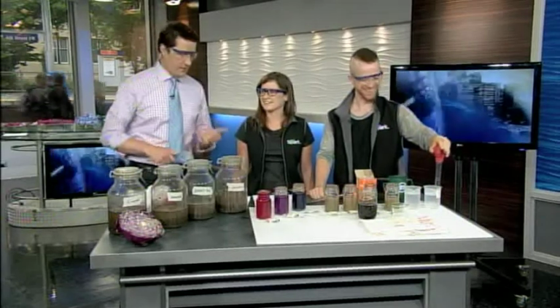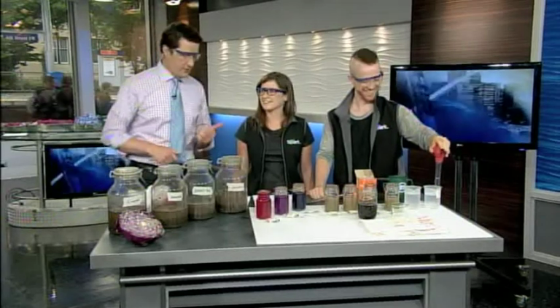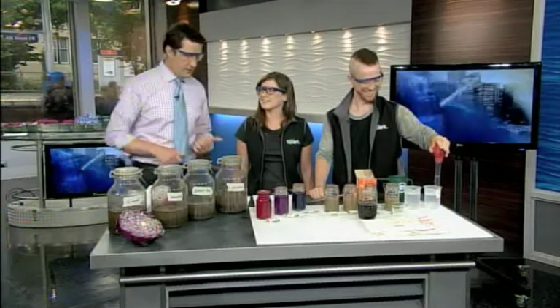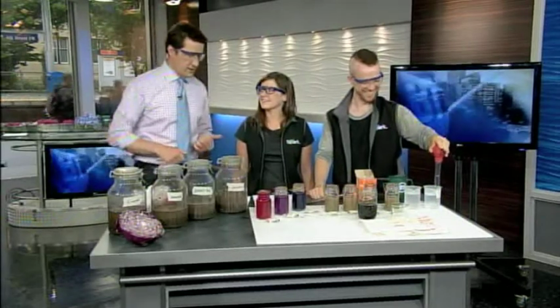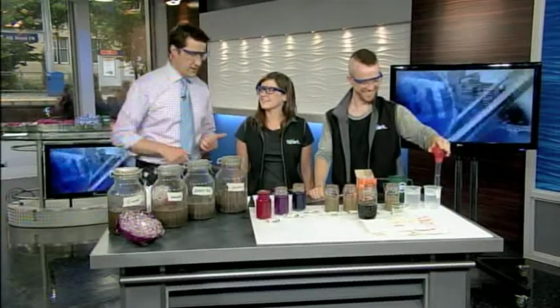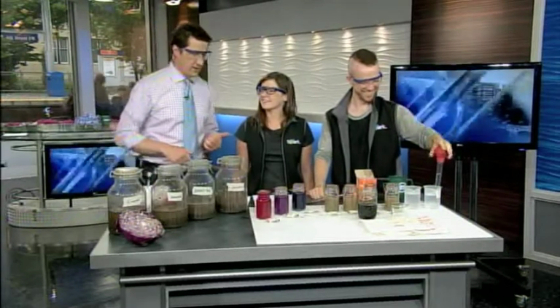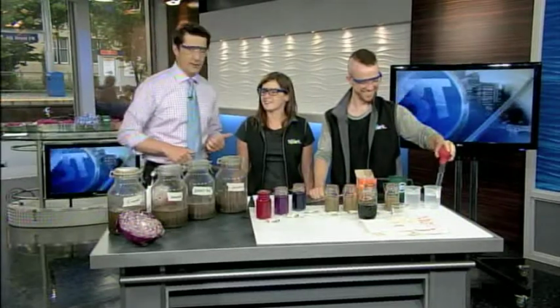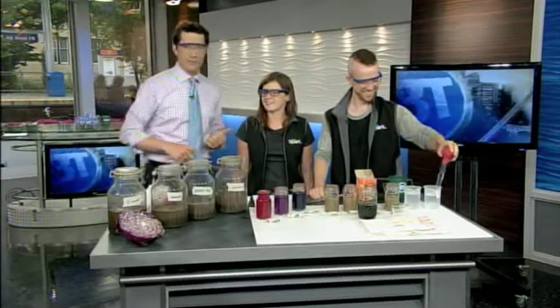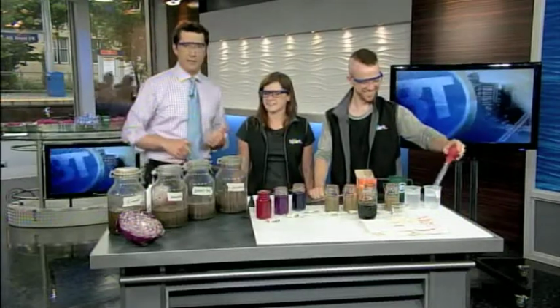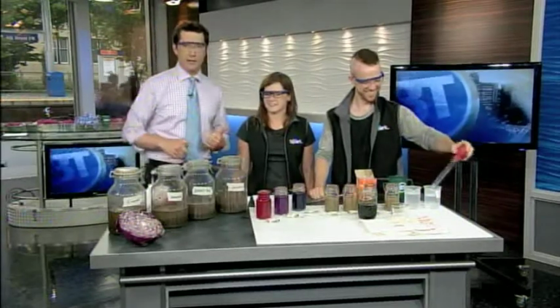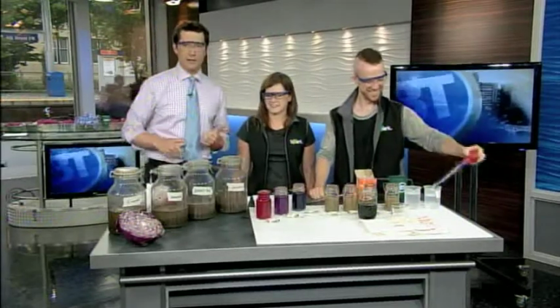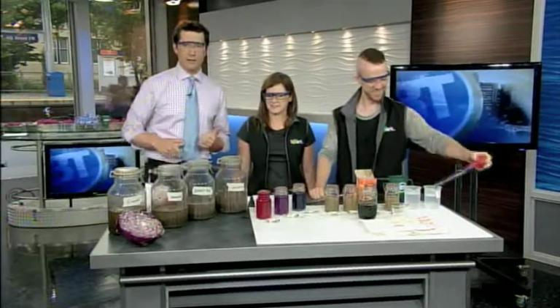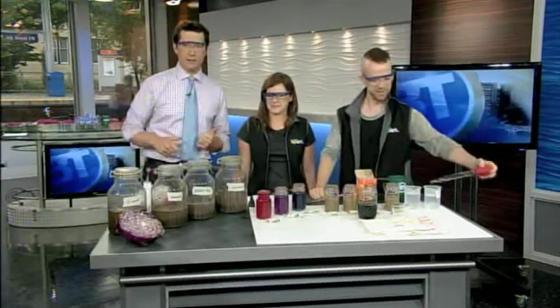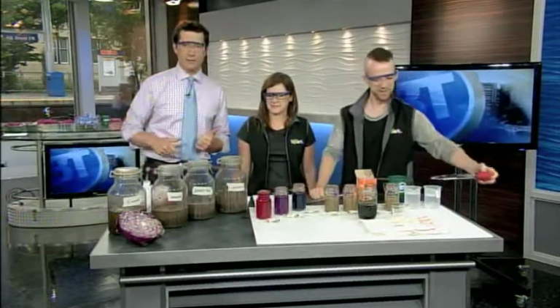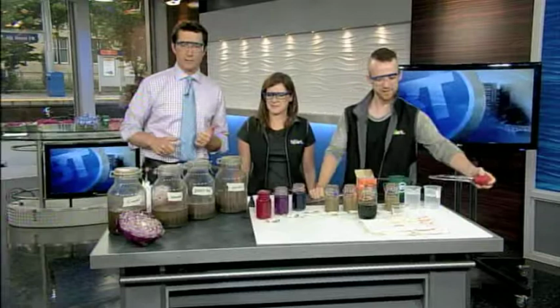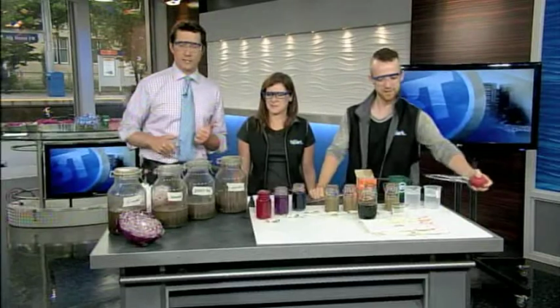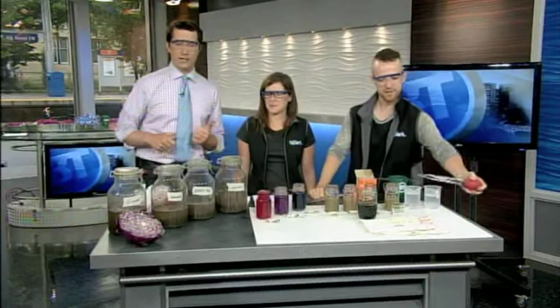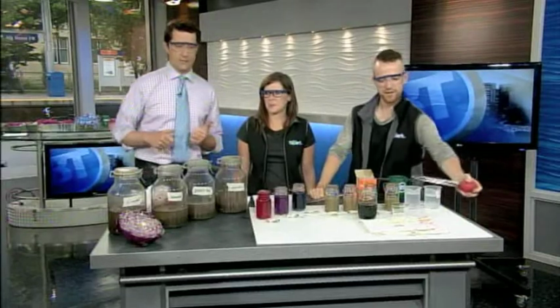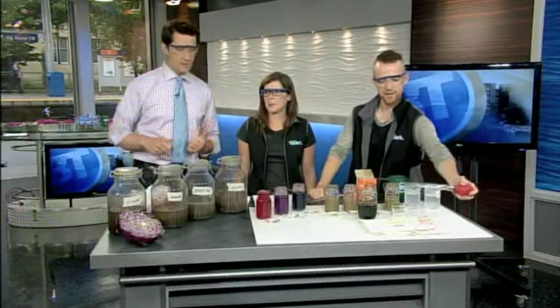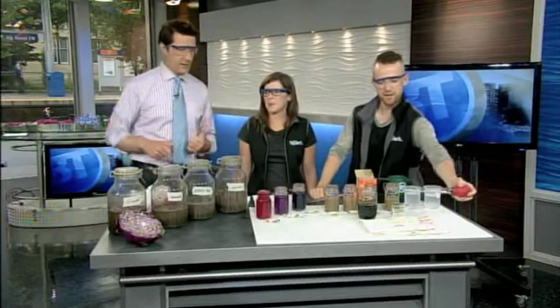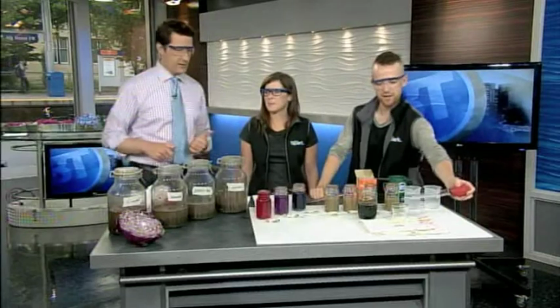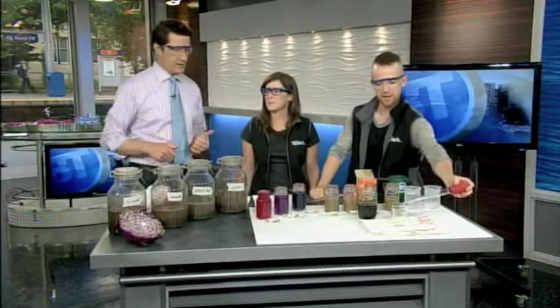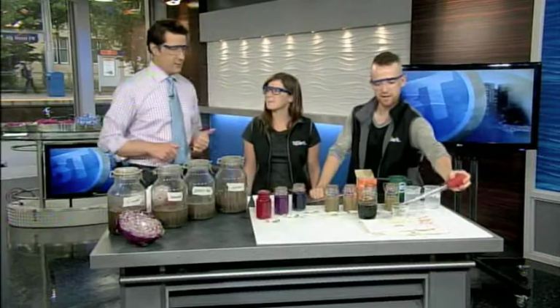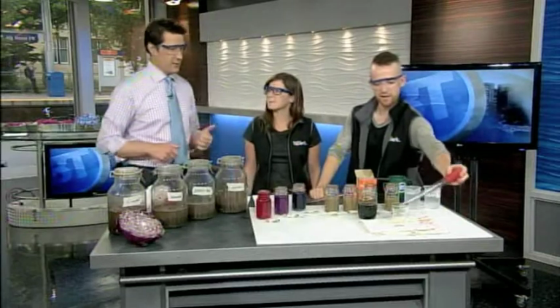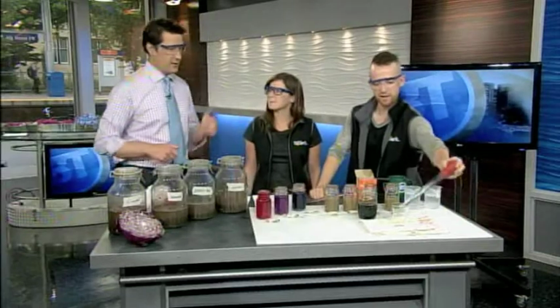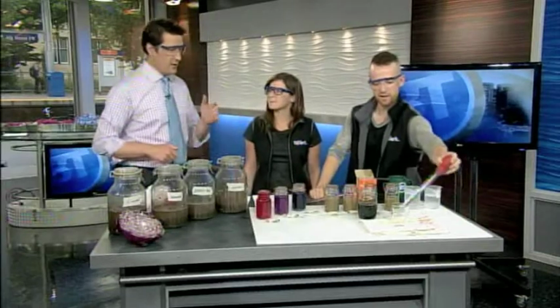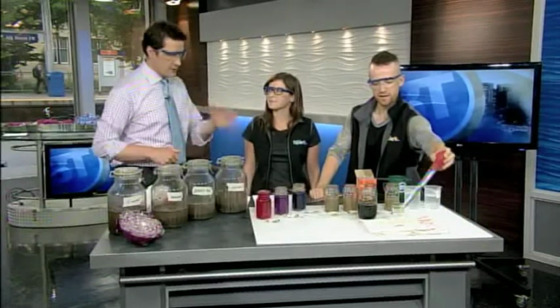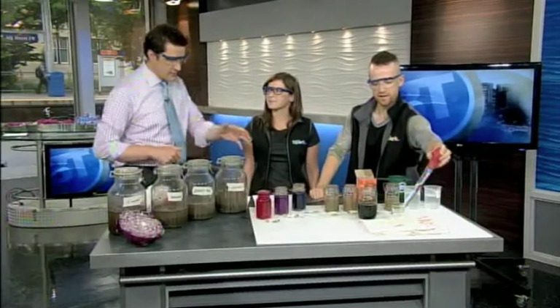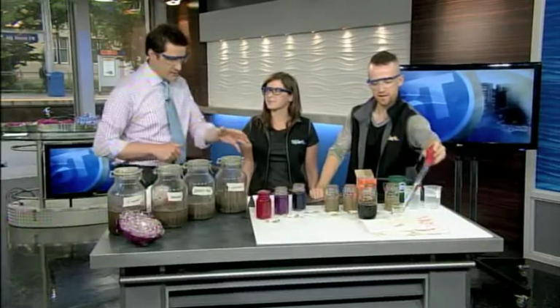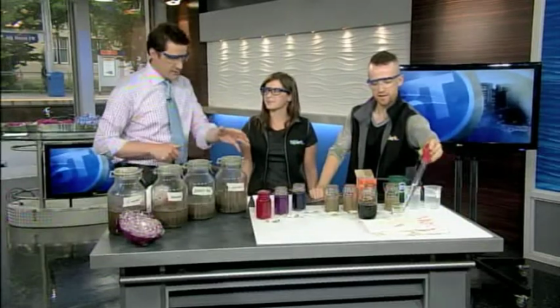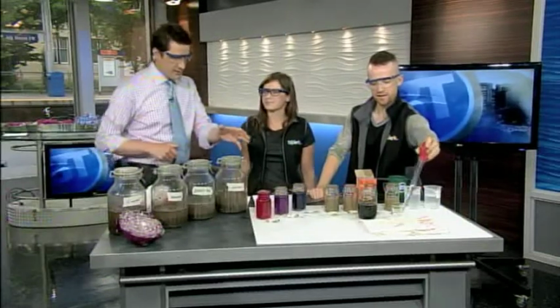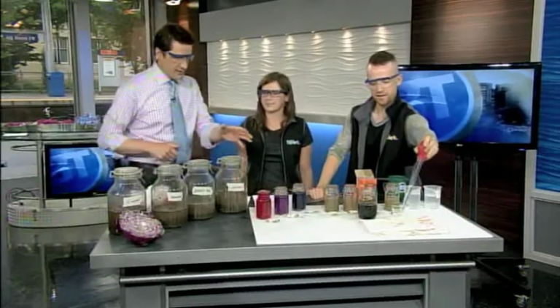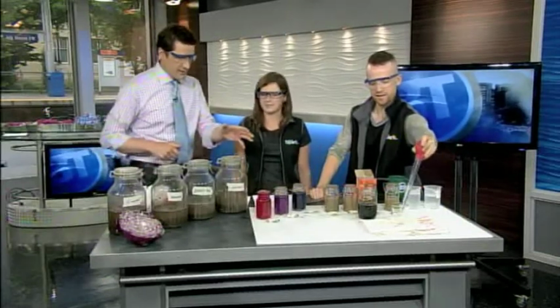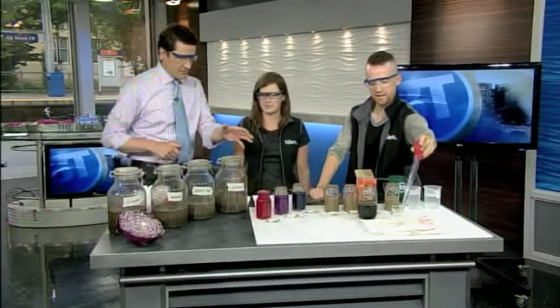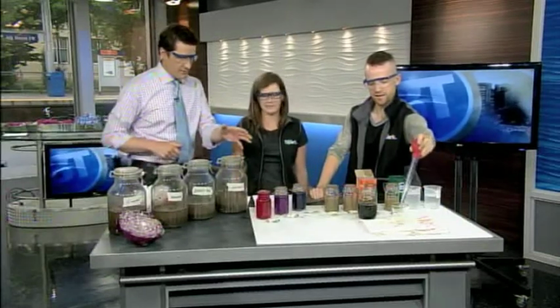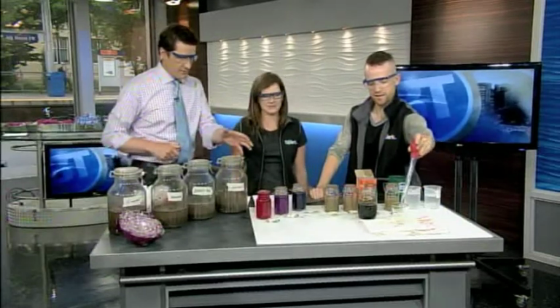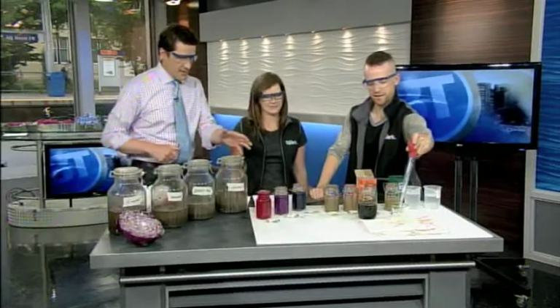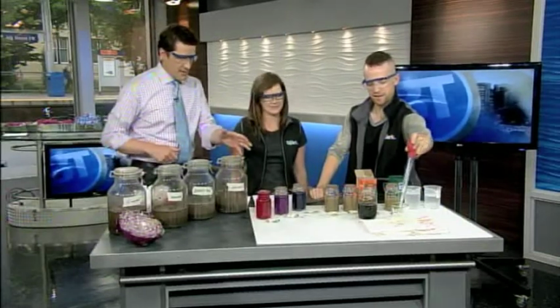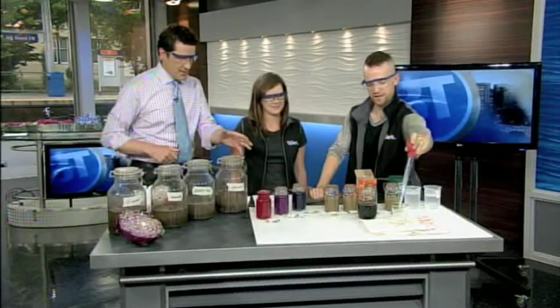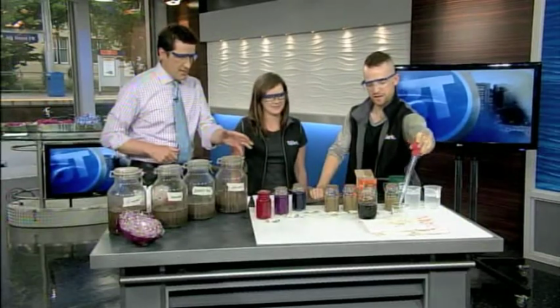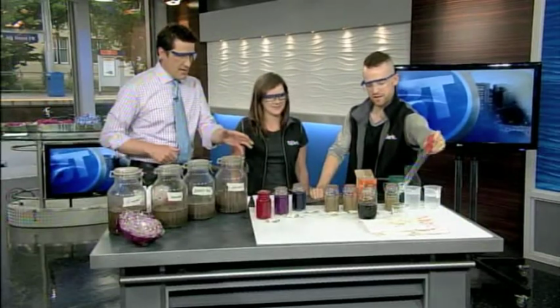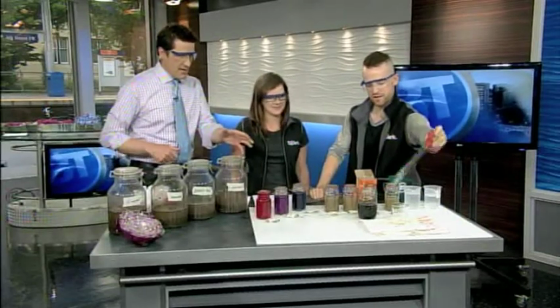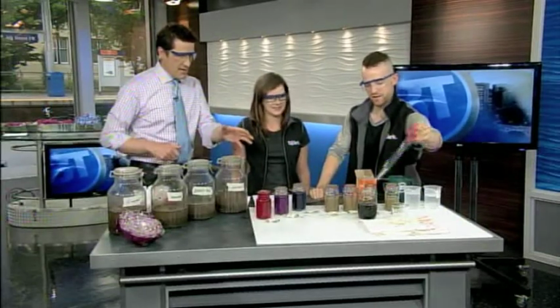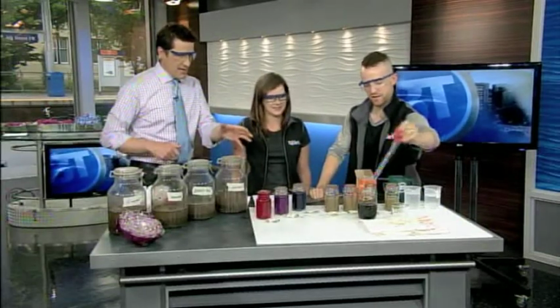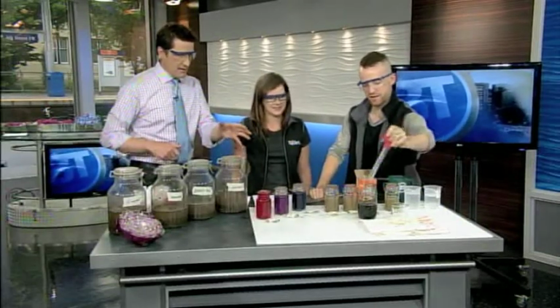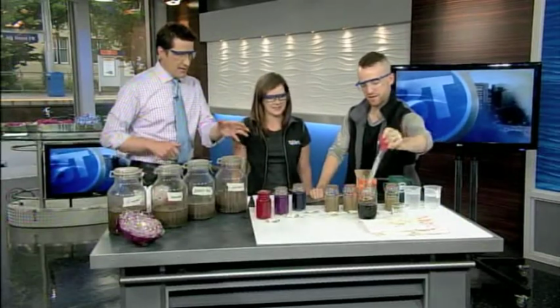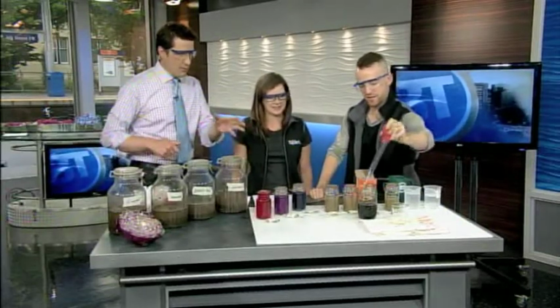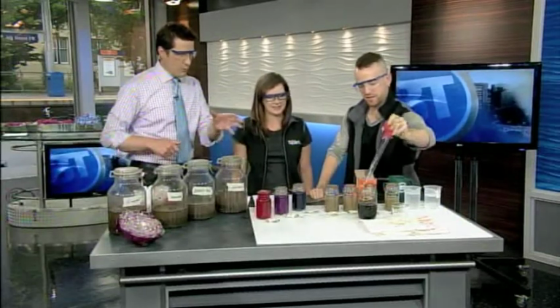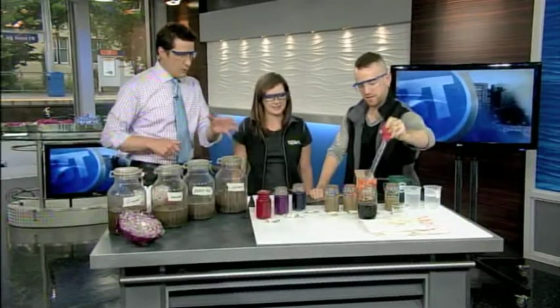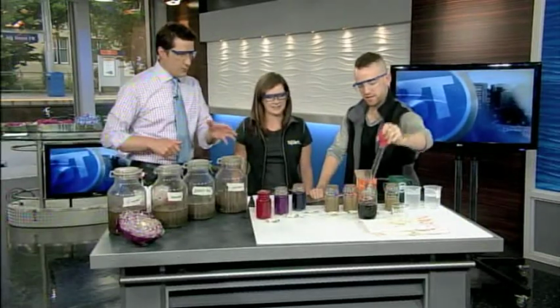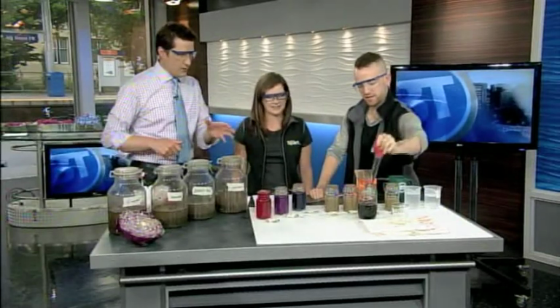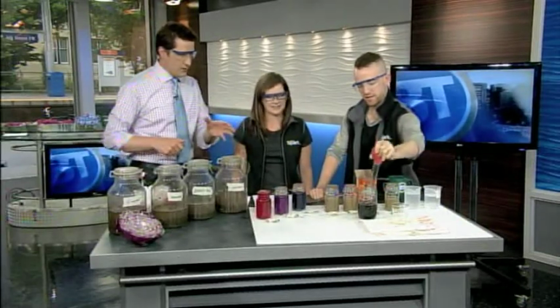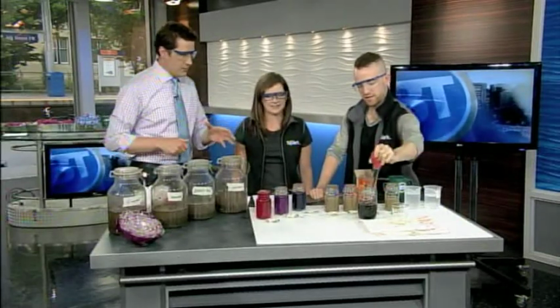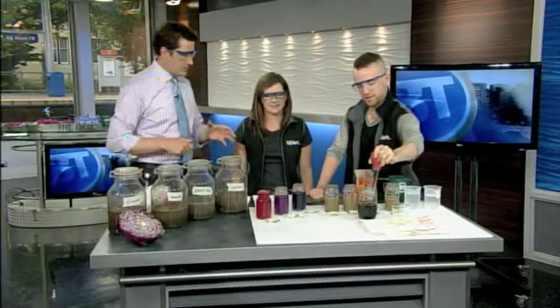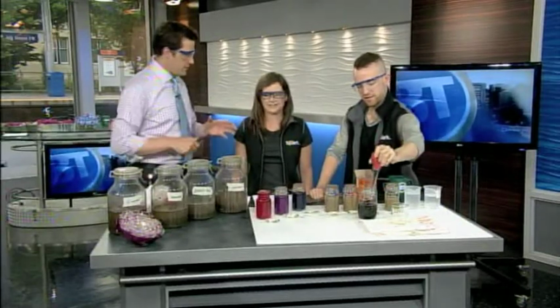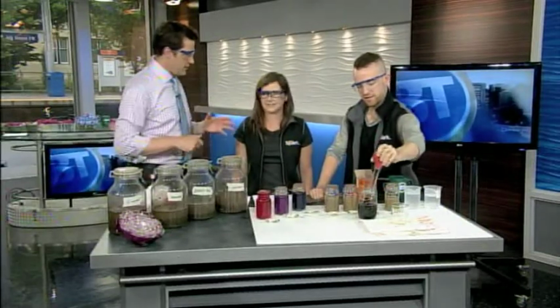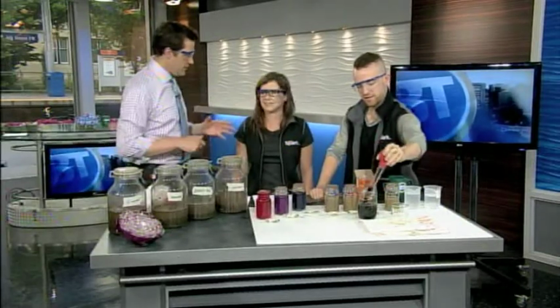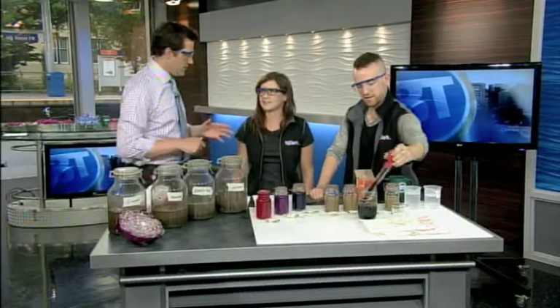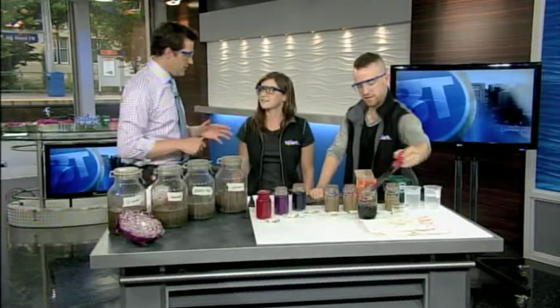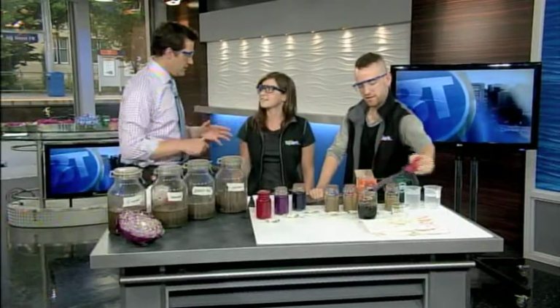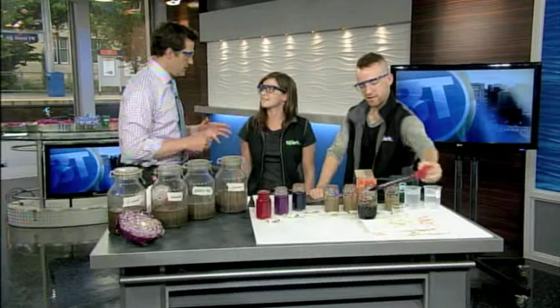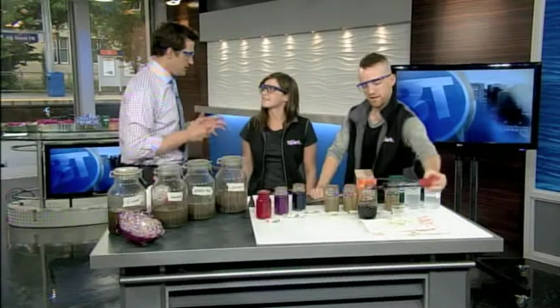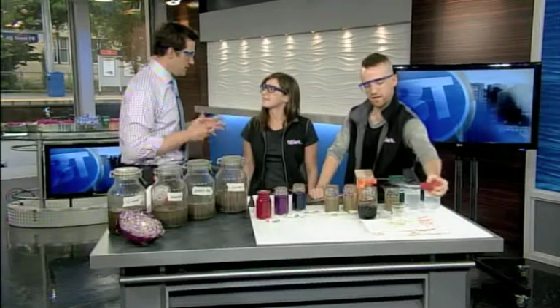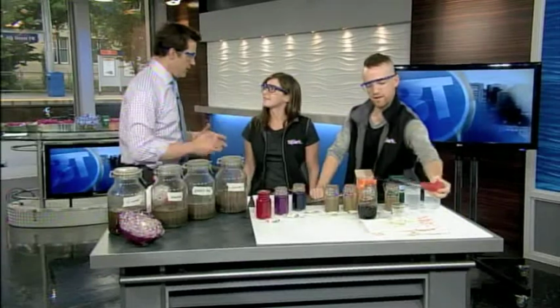Chris and Carolyn have come in from Telespark this morning. Chris is getting things ready, and what we're going to do this morning, Carolyn?